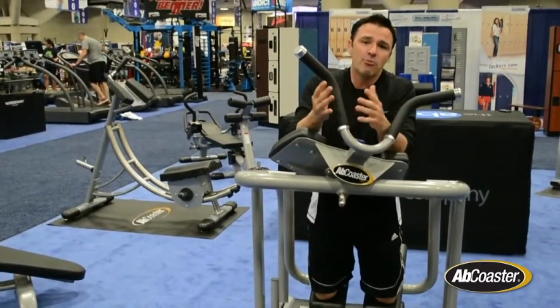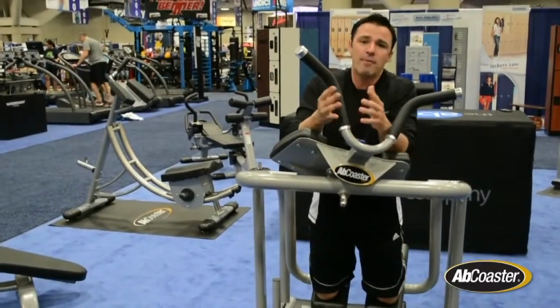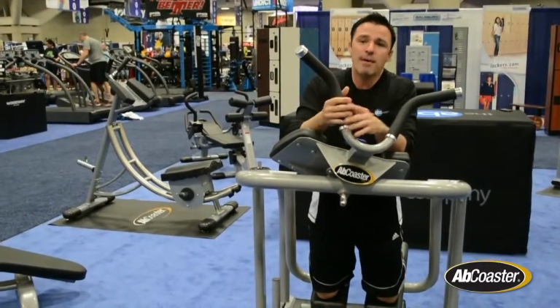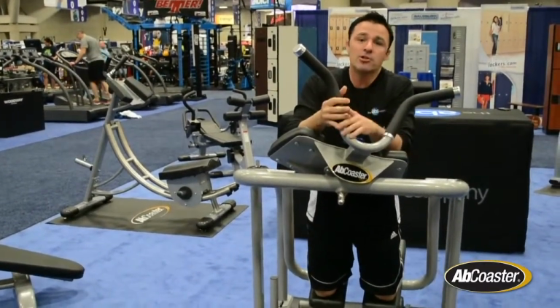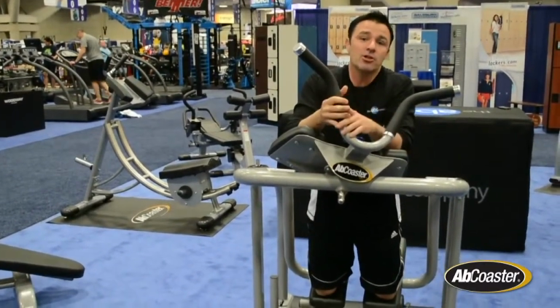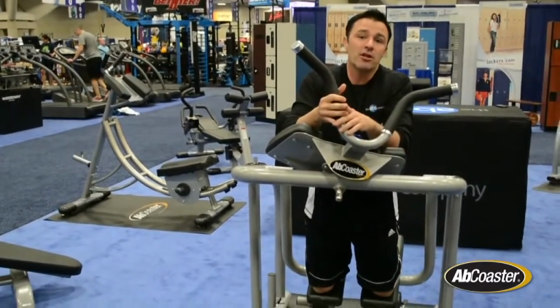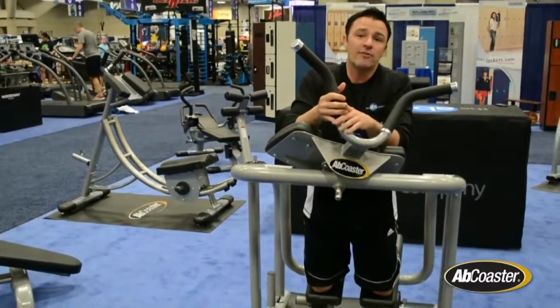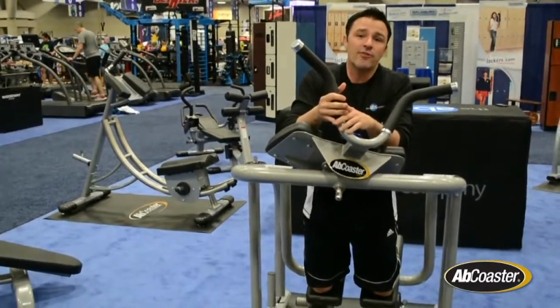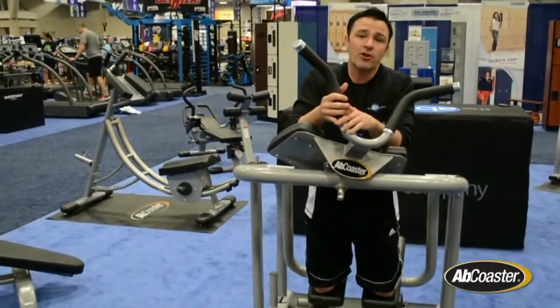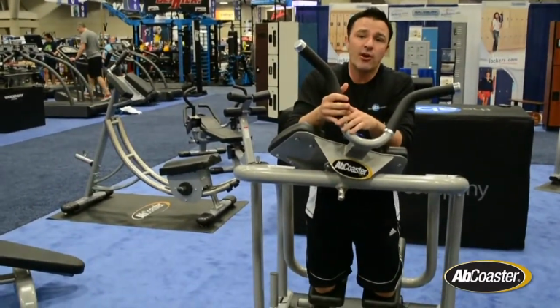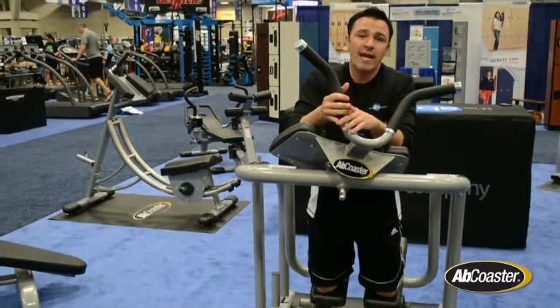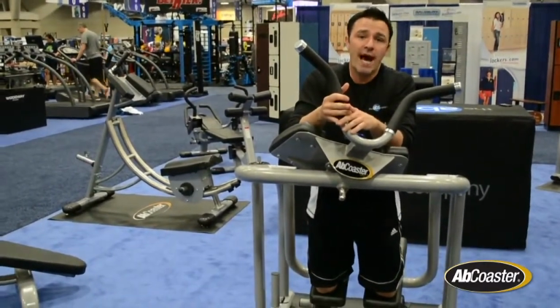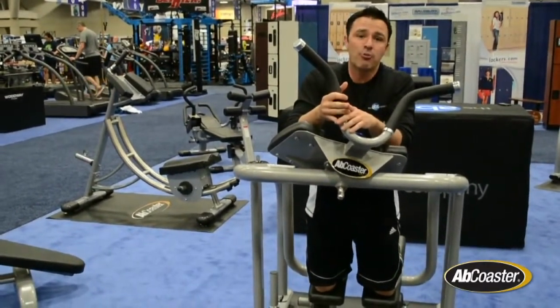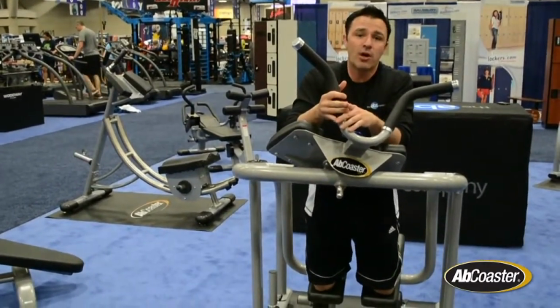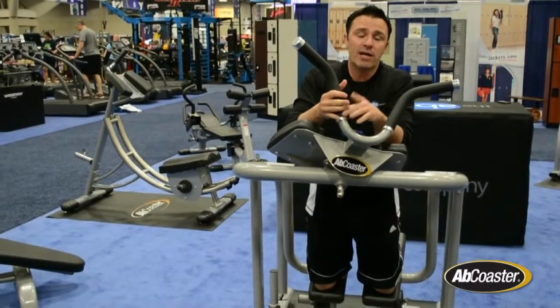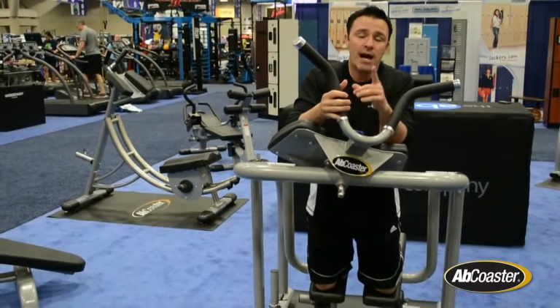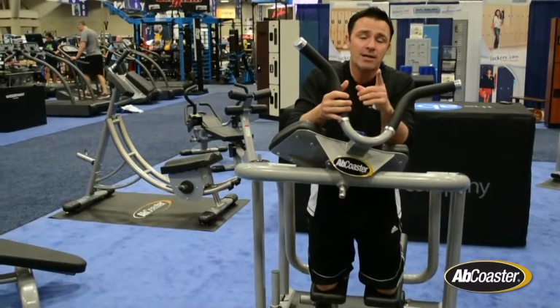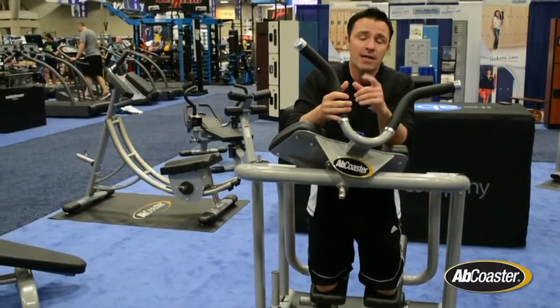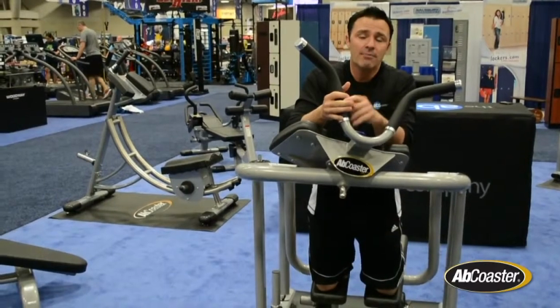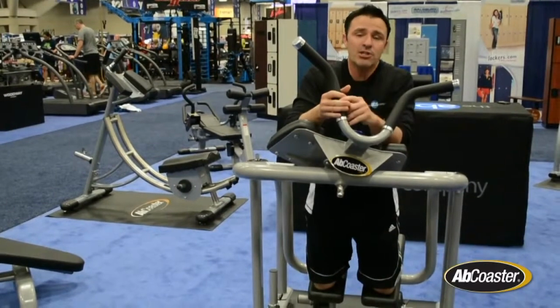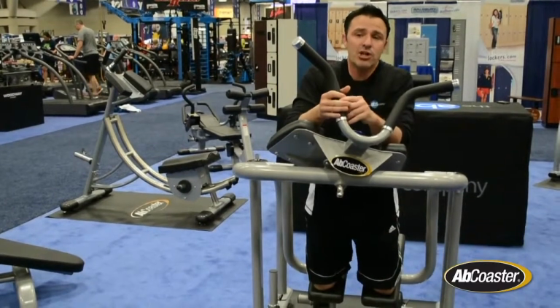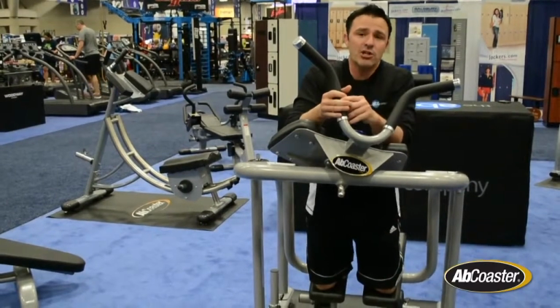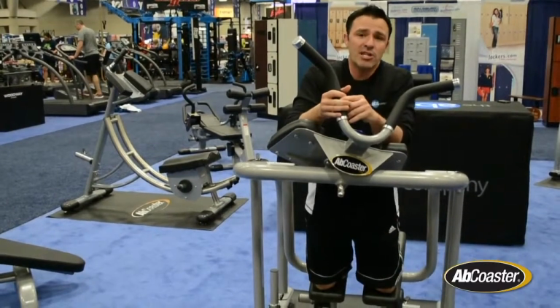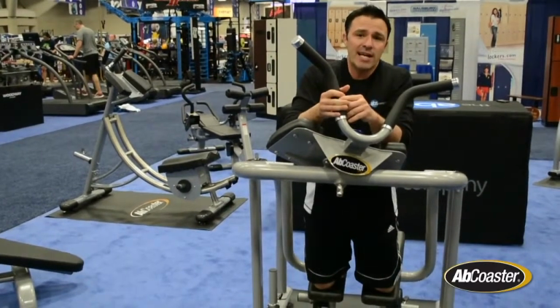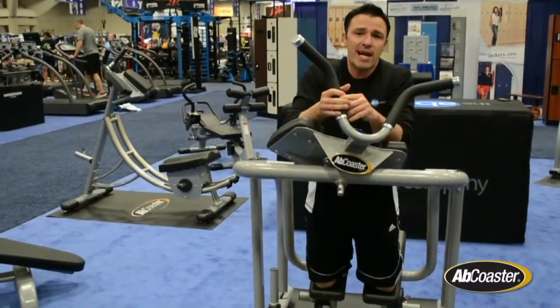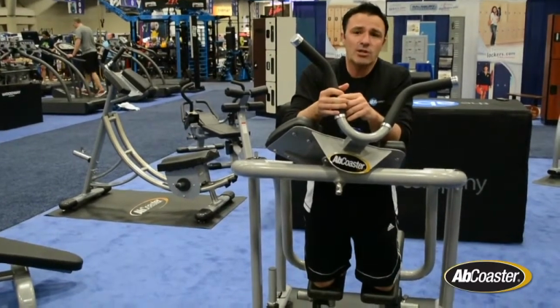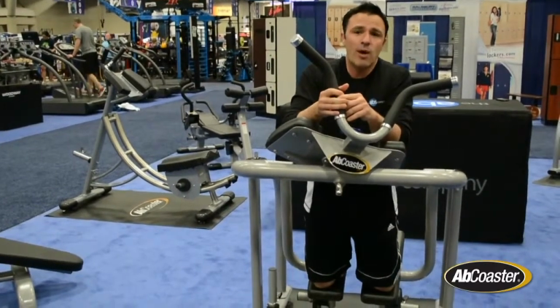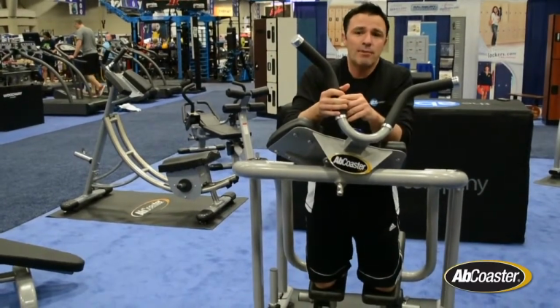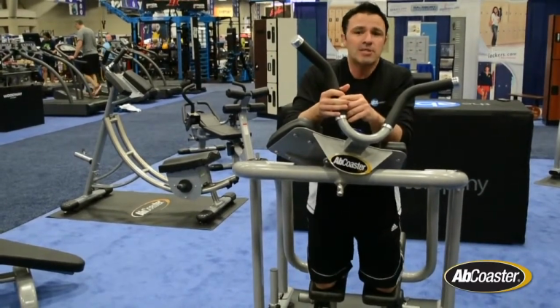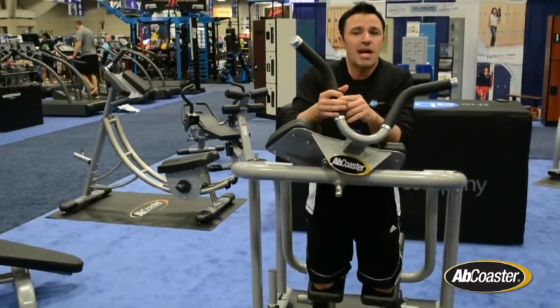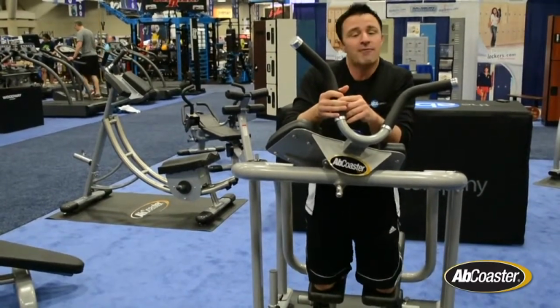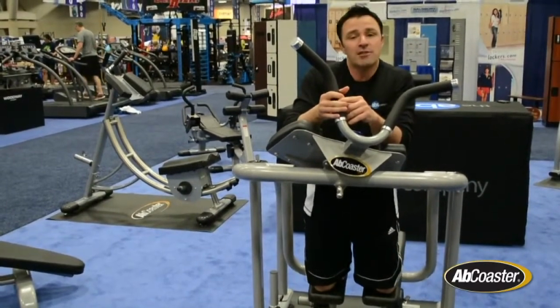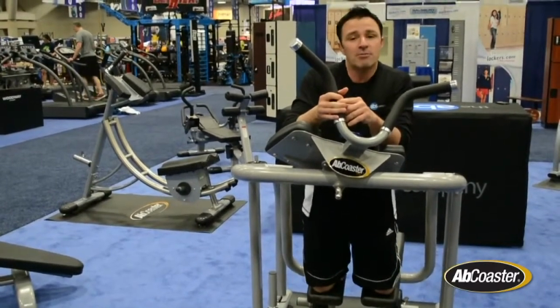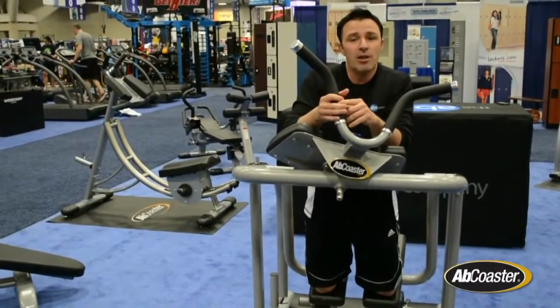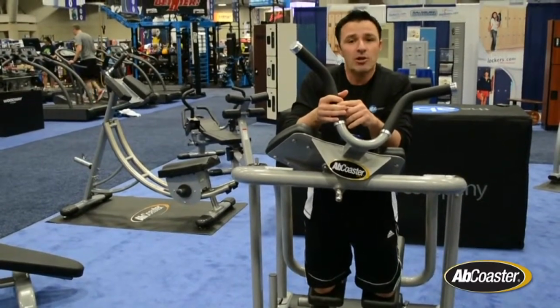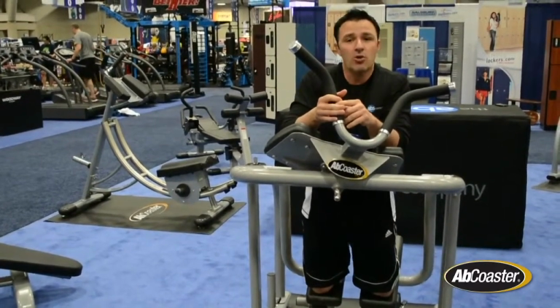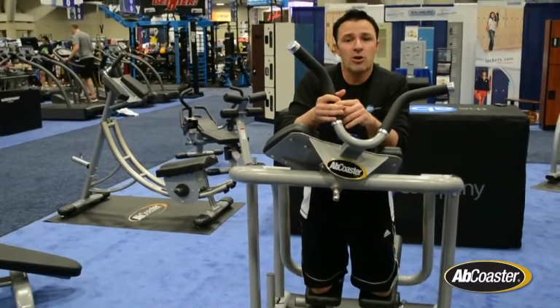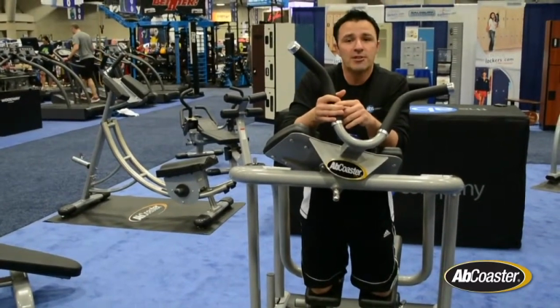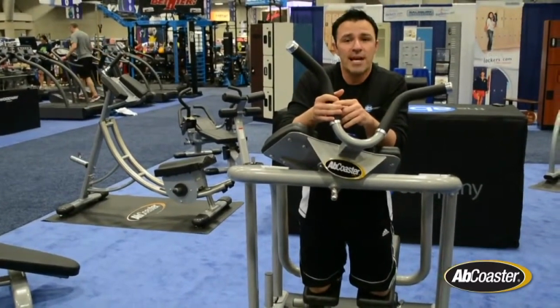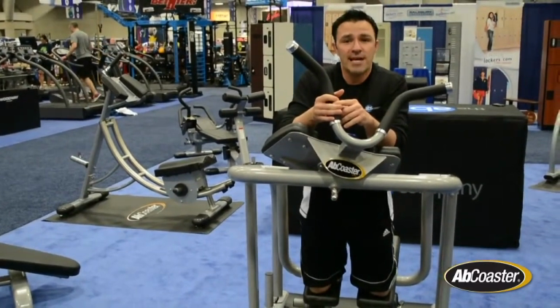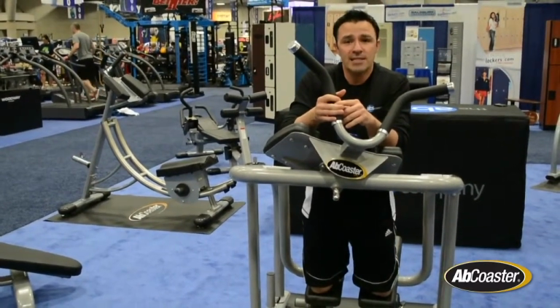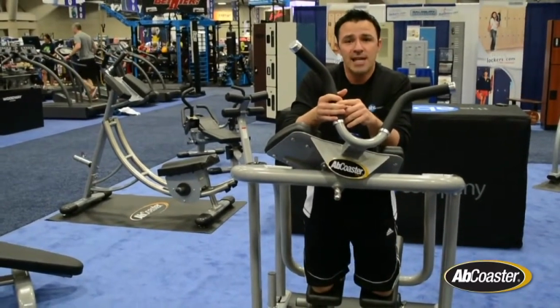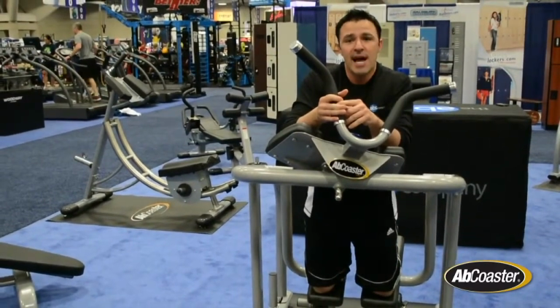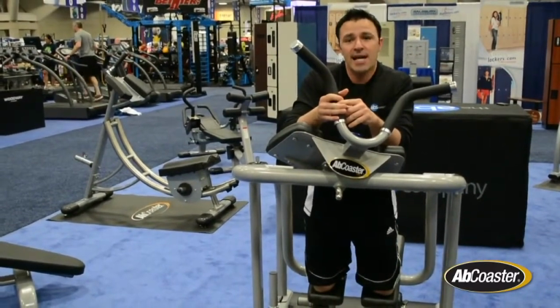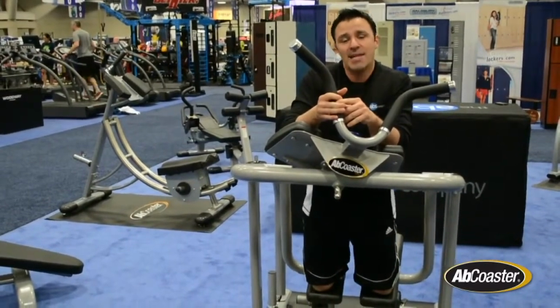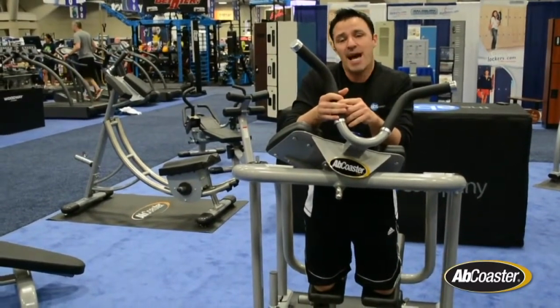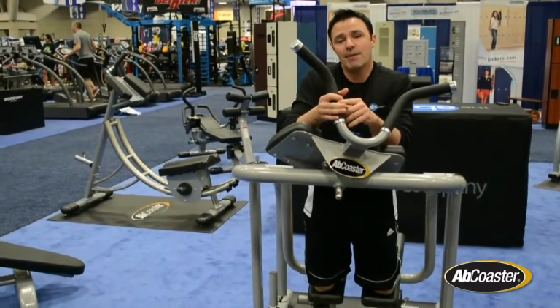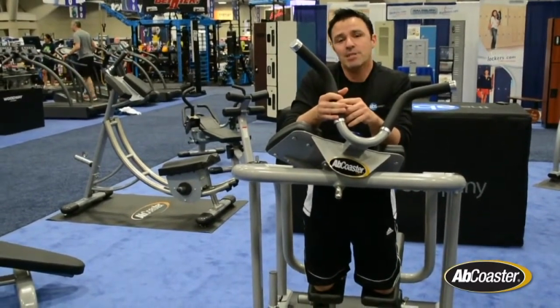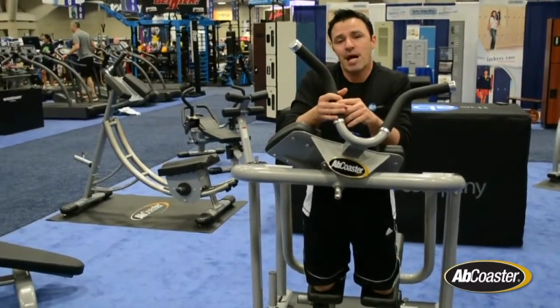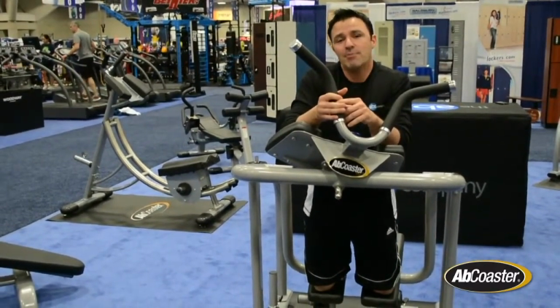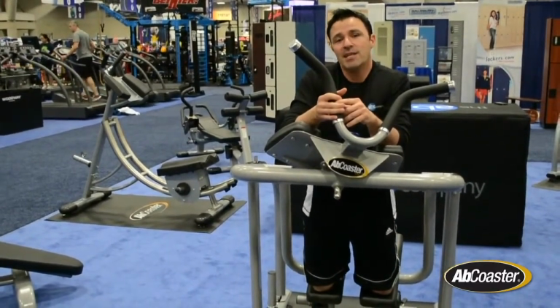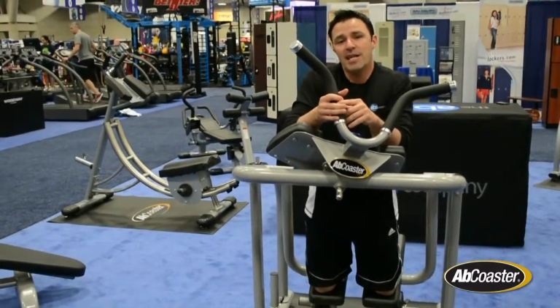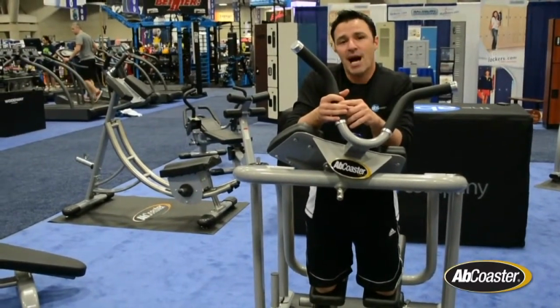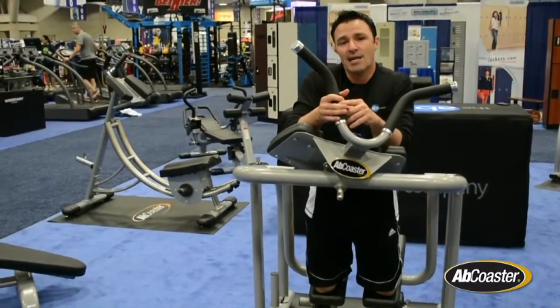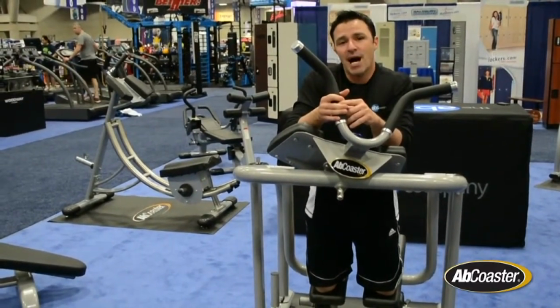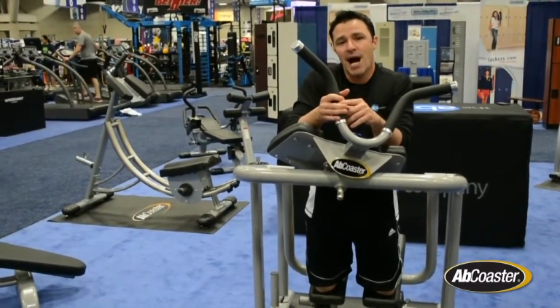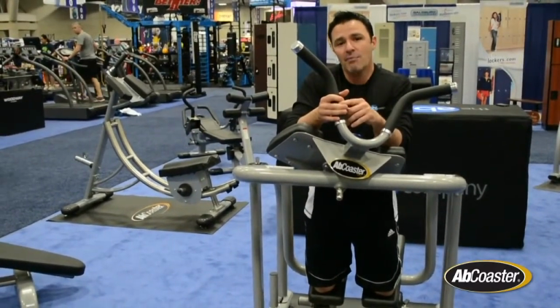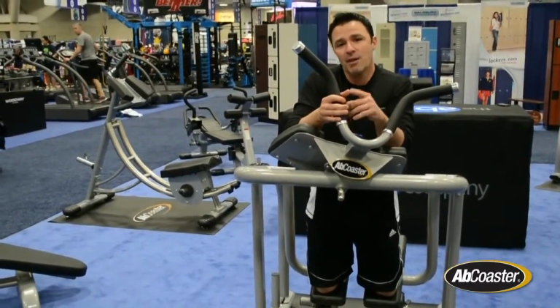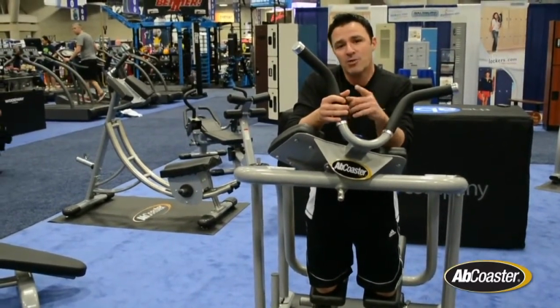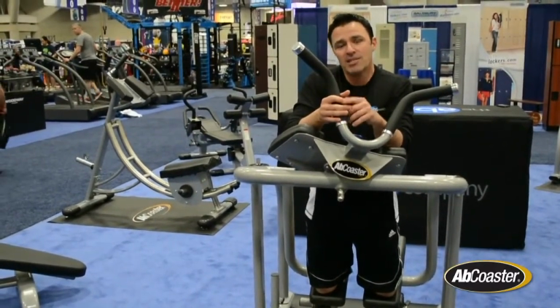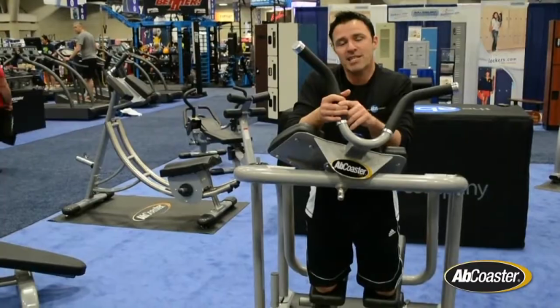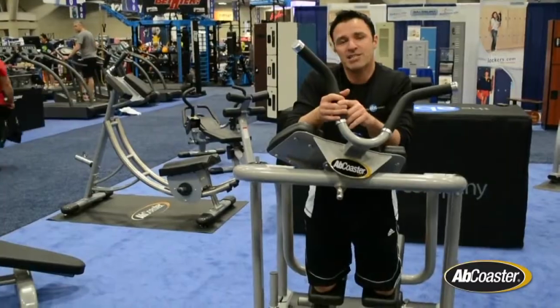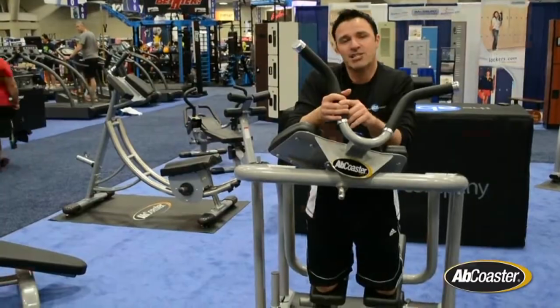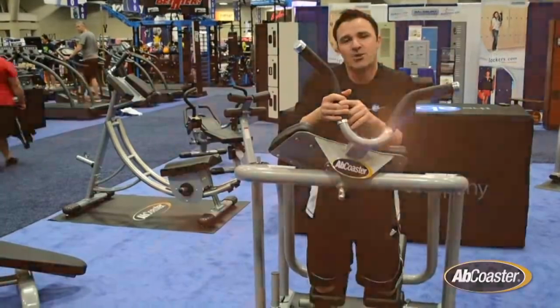Be sure to check out the website for some other cool things at theabscompany.com, and we'll see you soon.